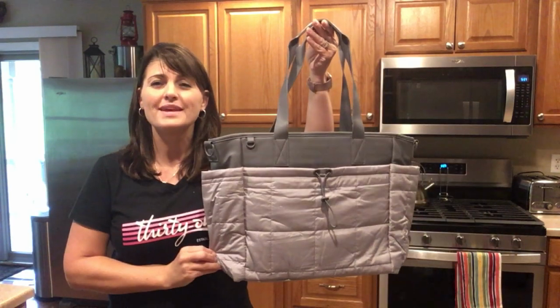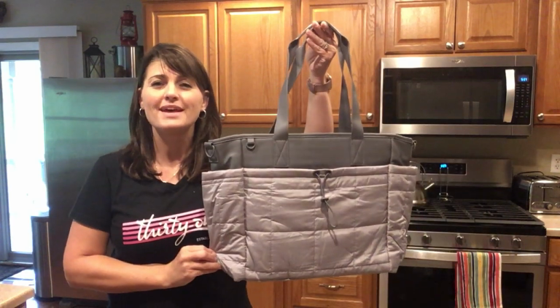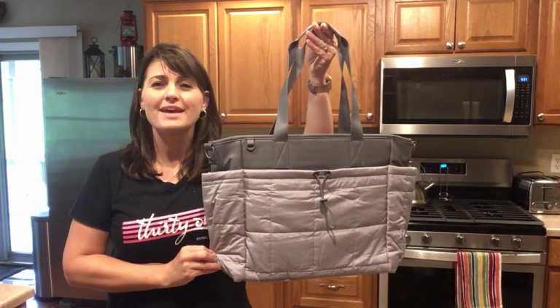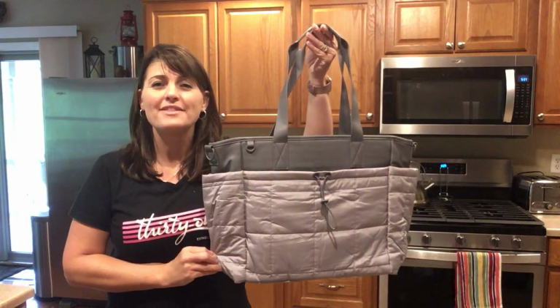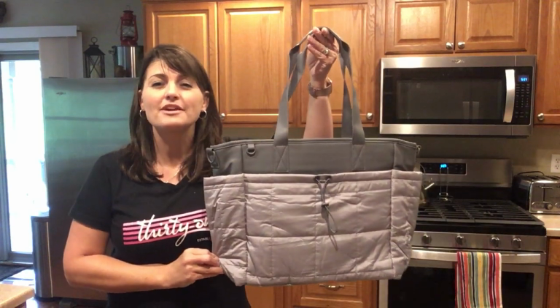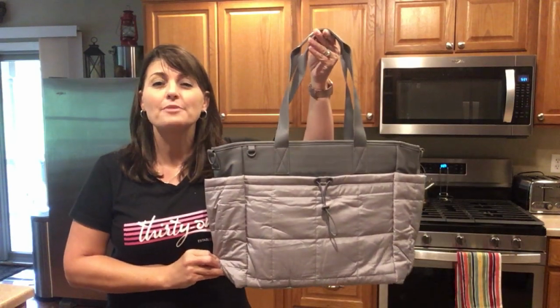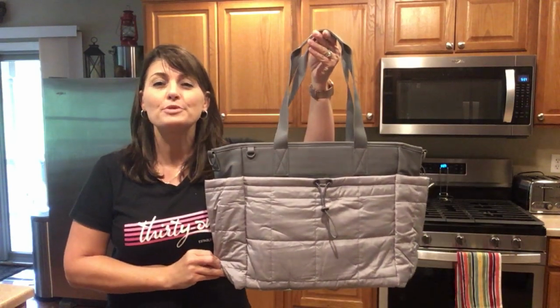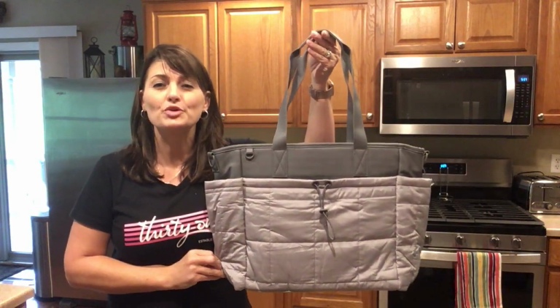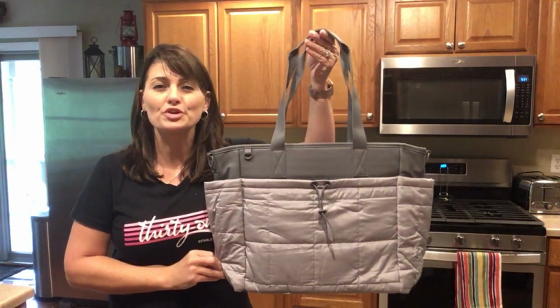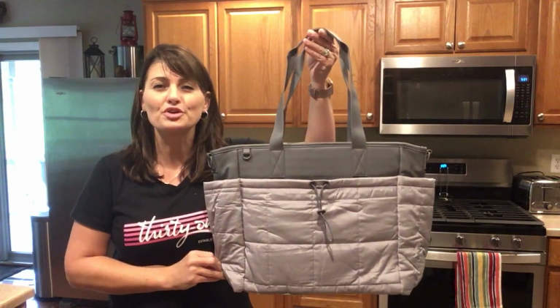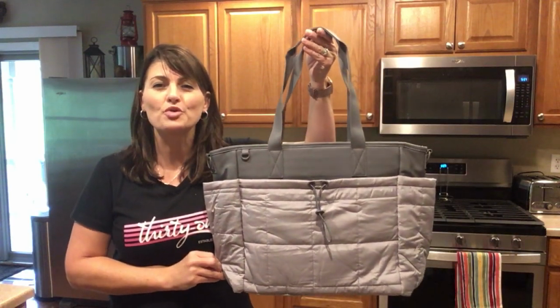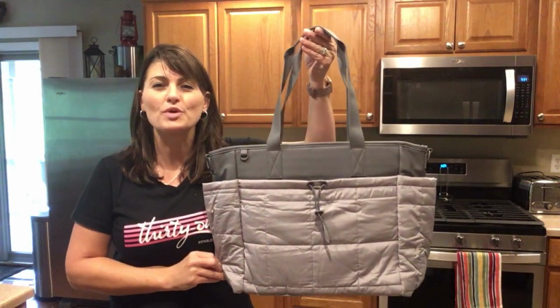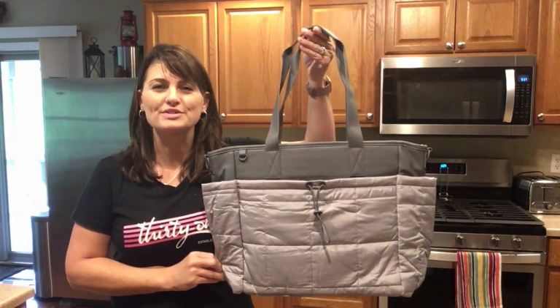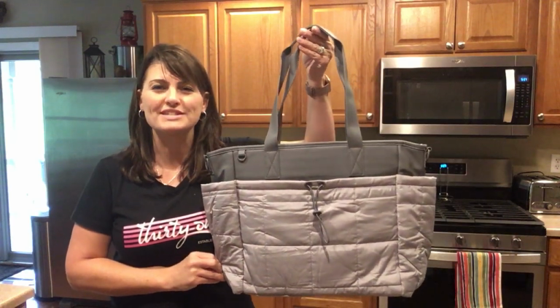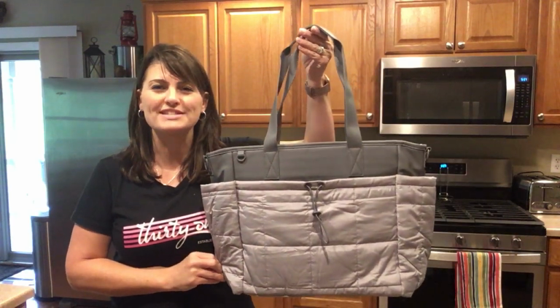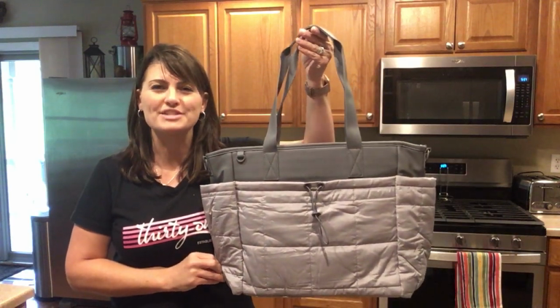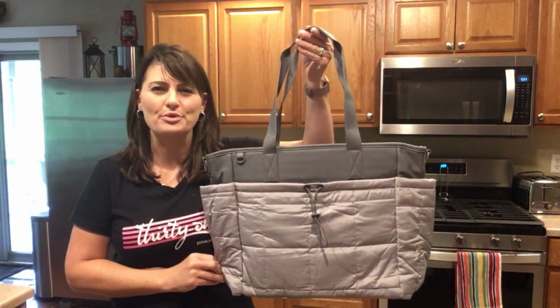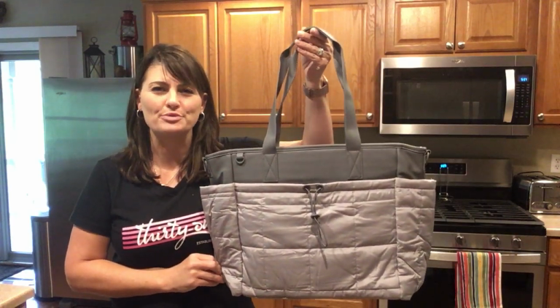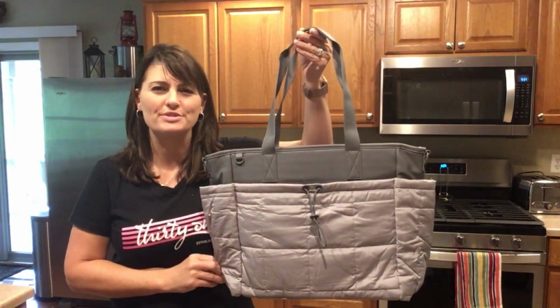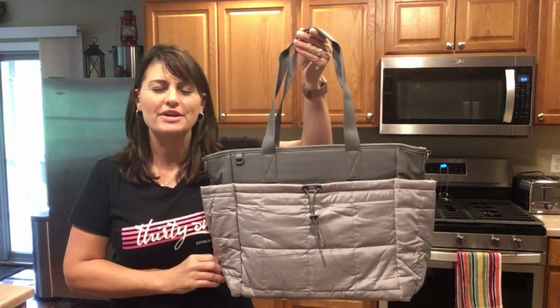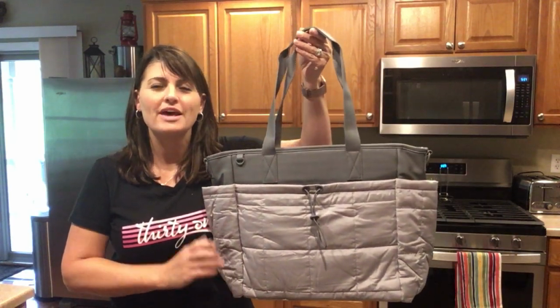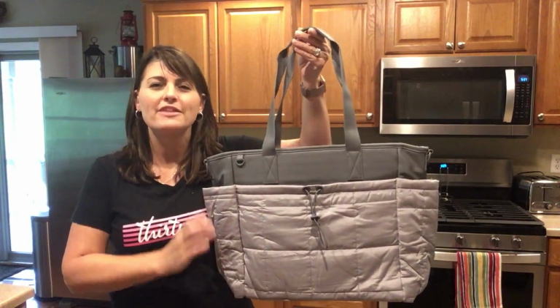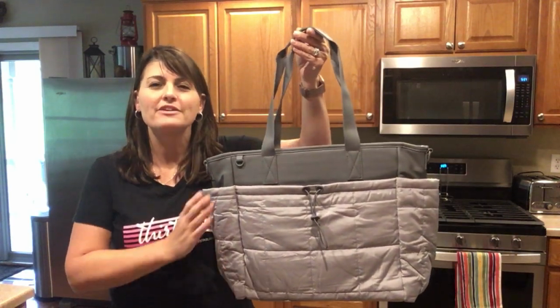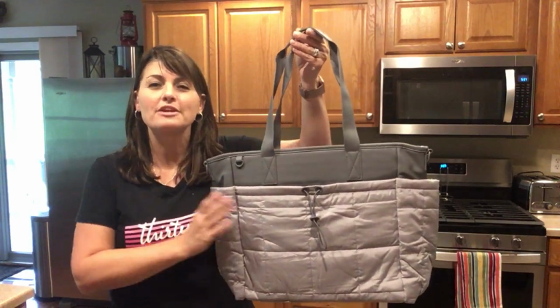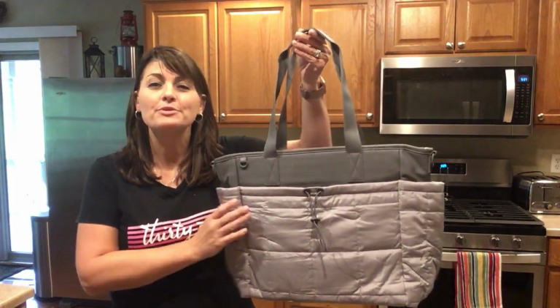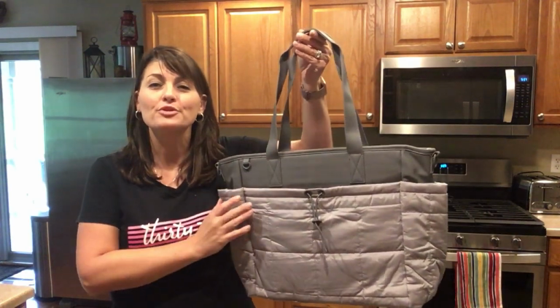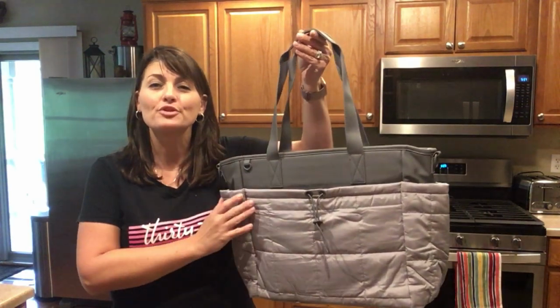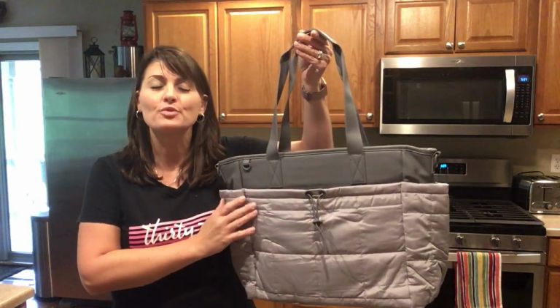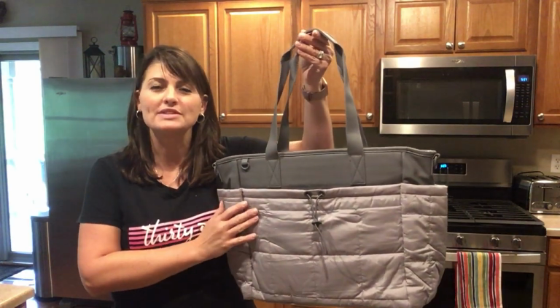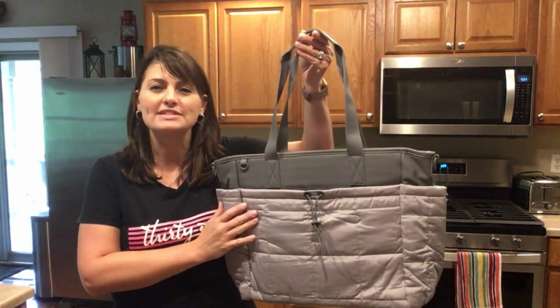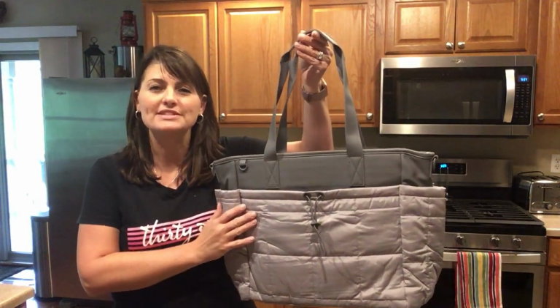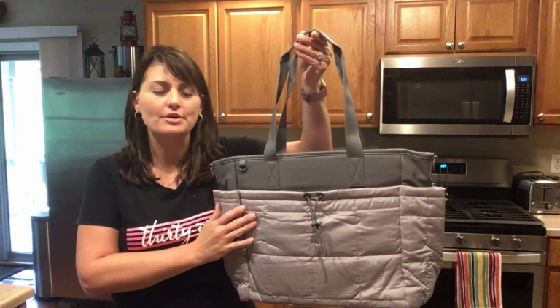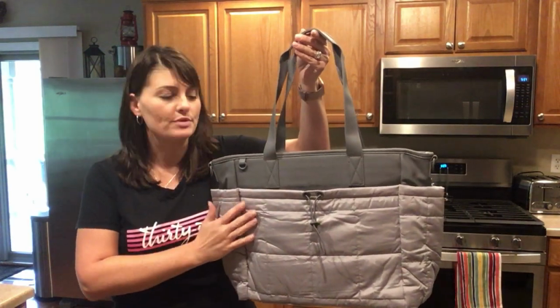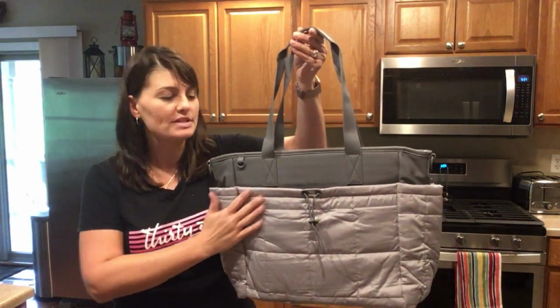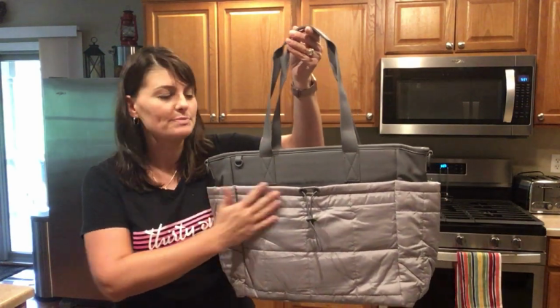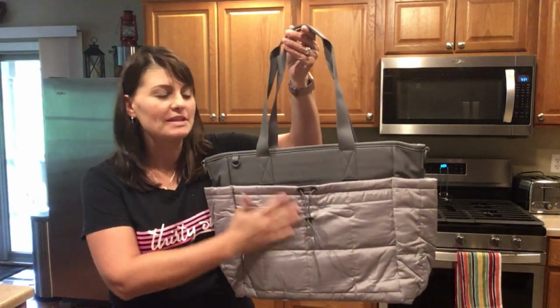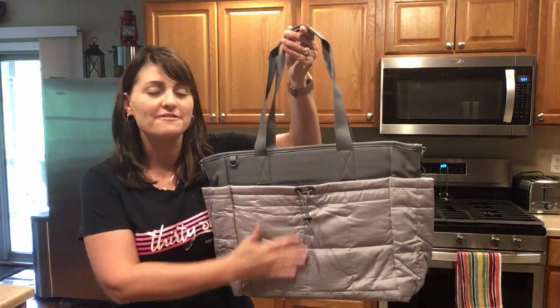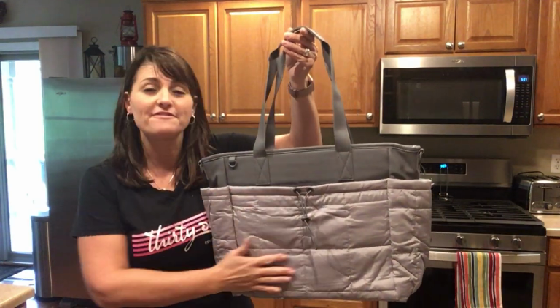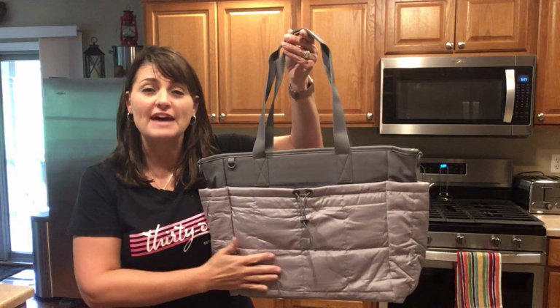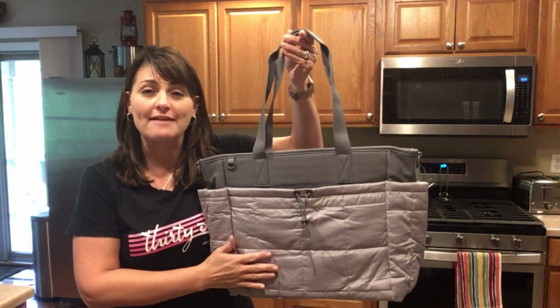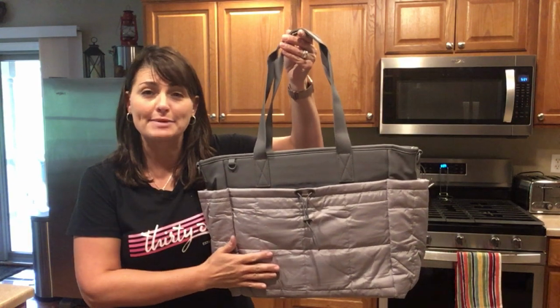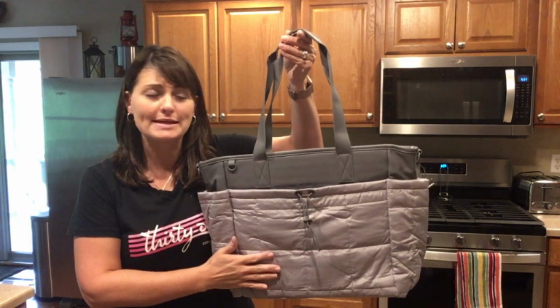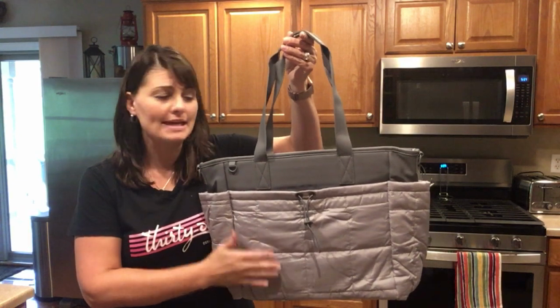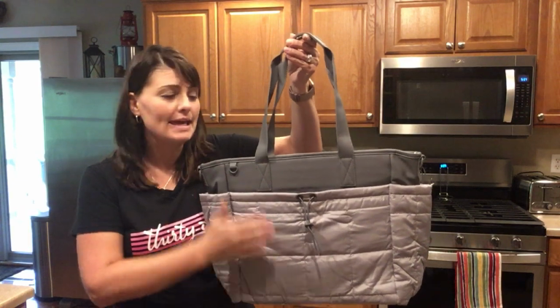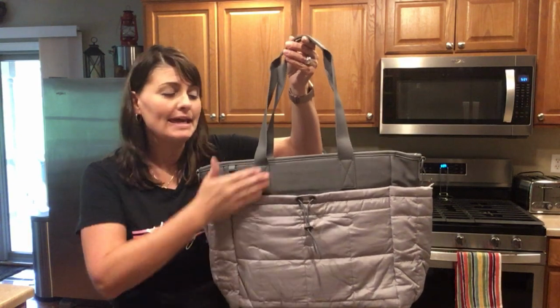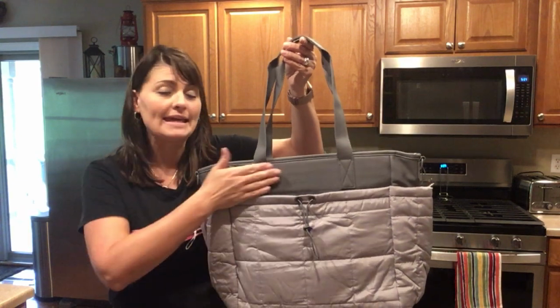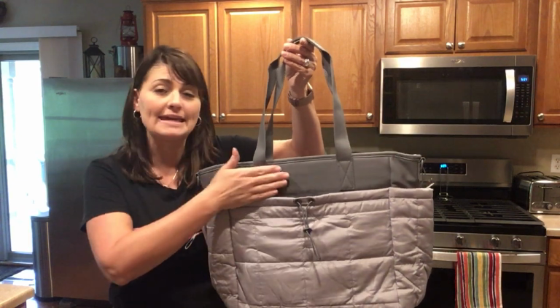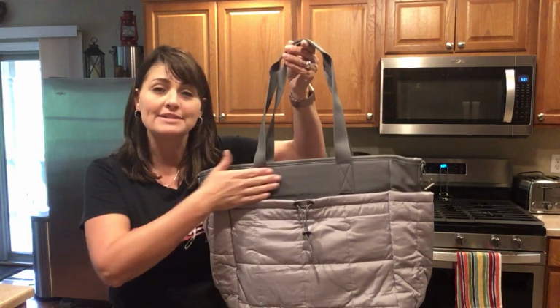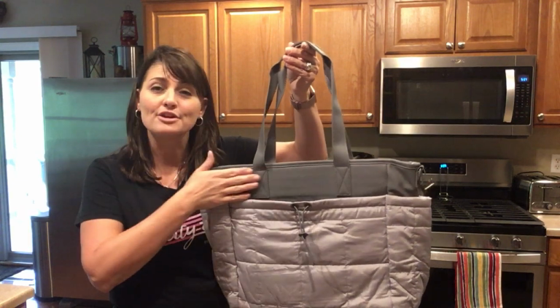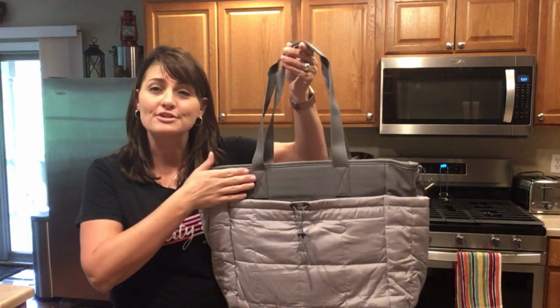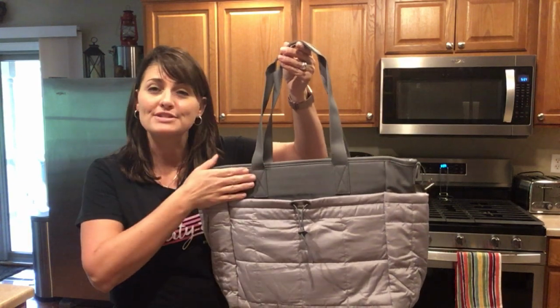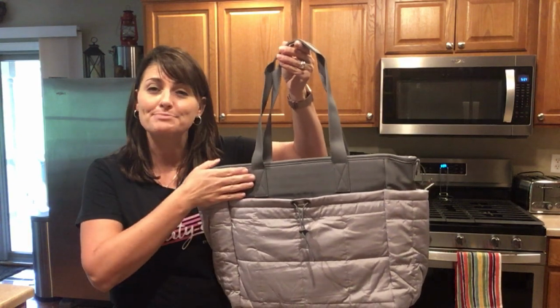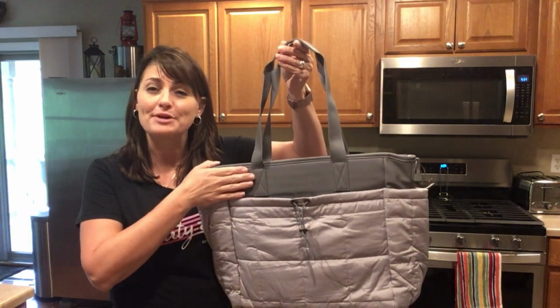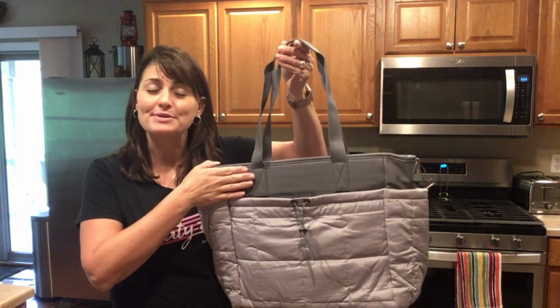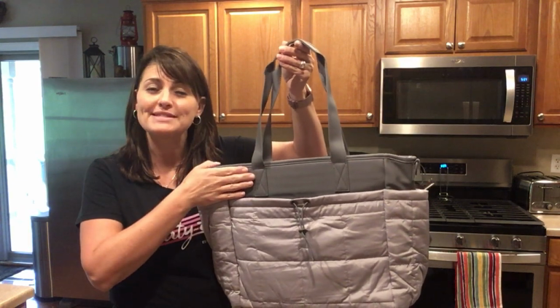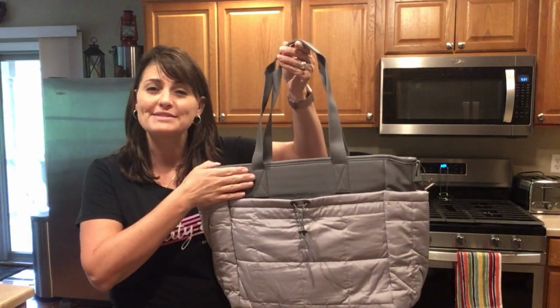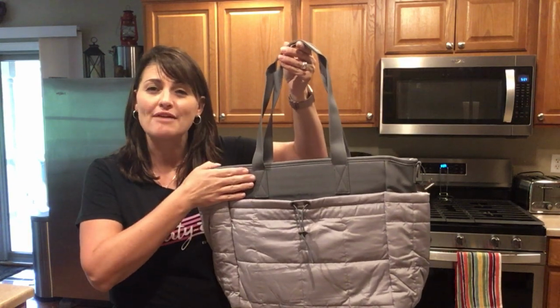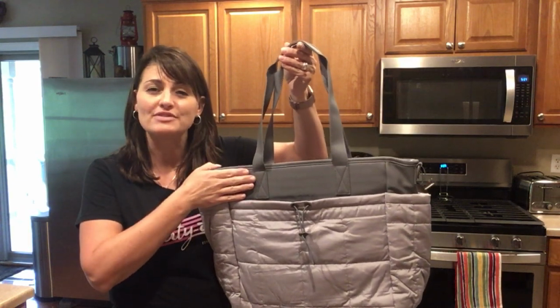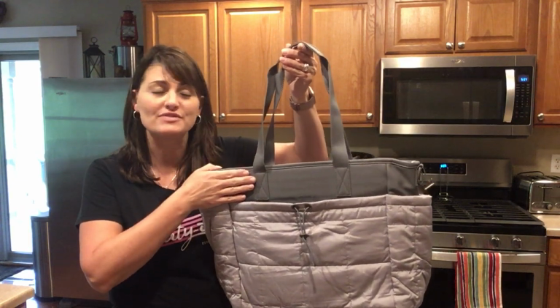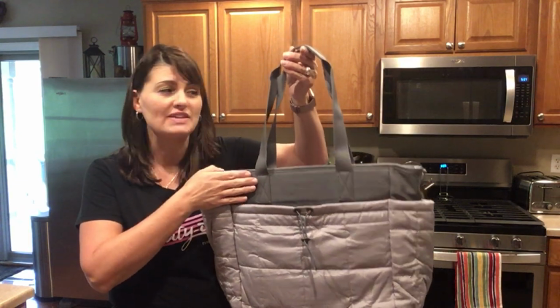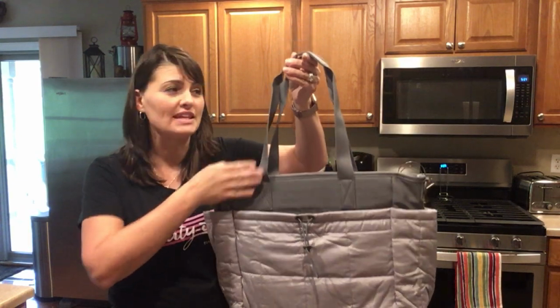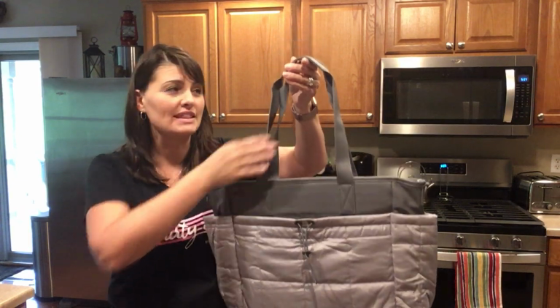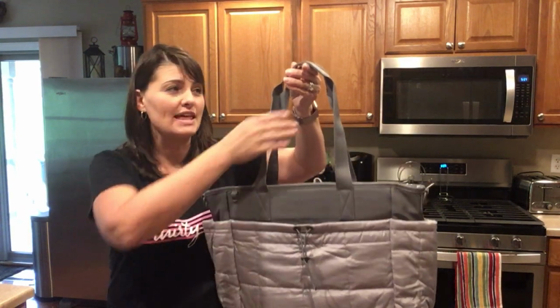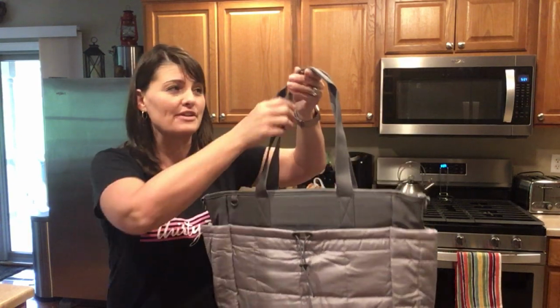The Commuter Quilted Tote is made of fabric and our buttery soft vegan leather.